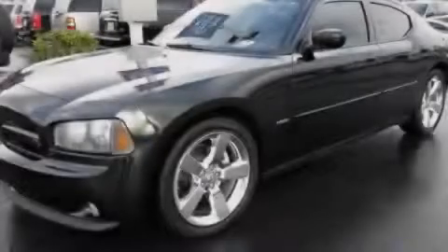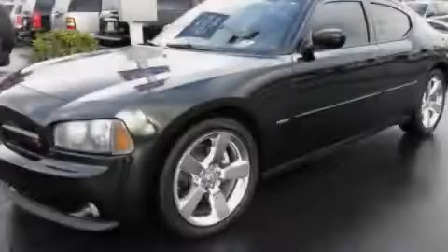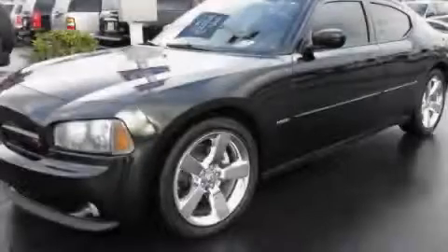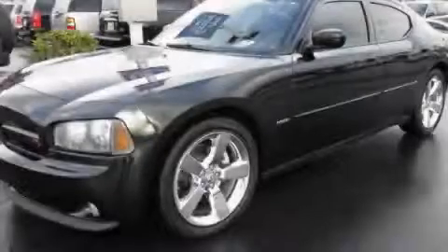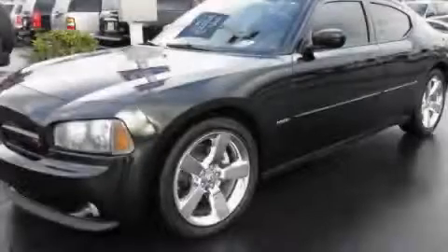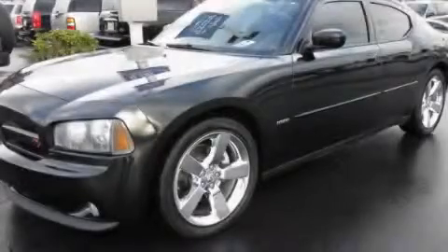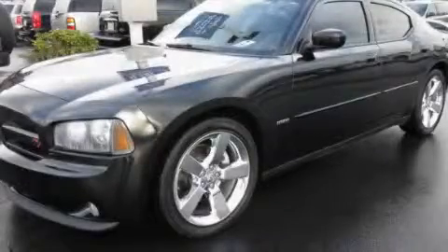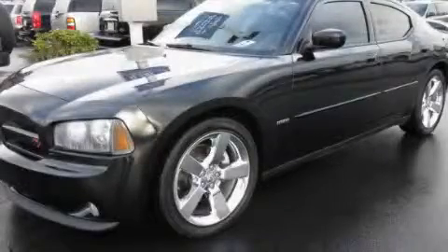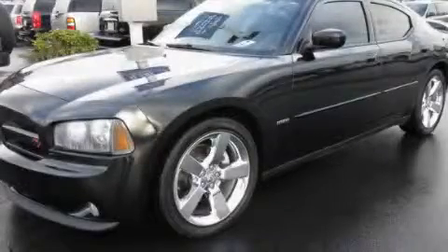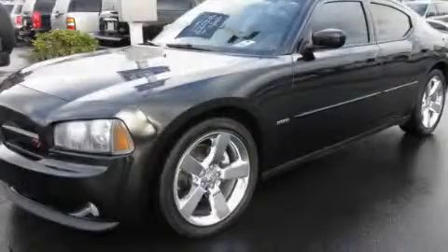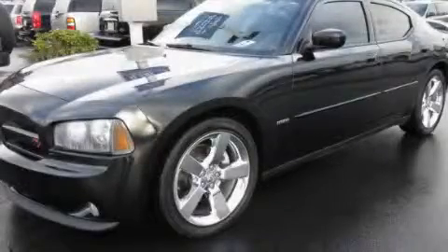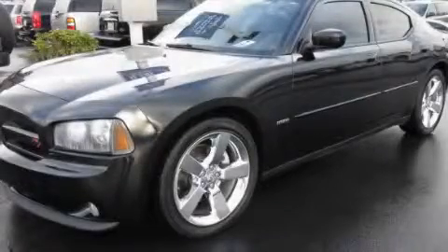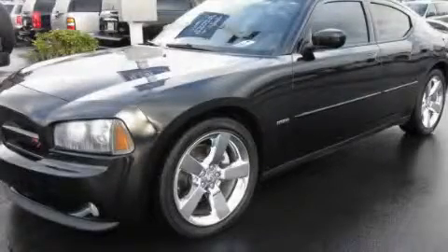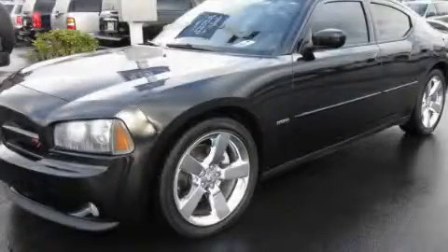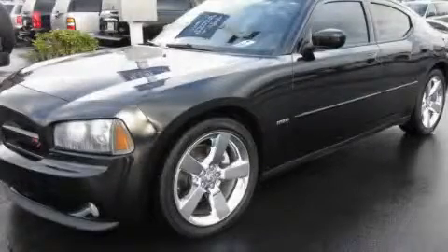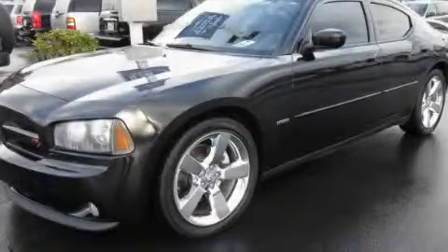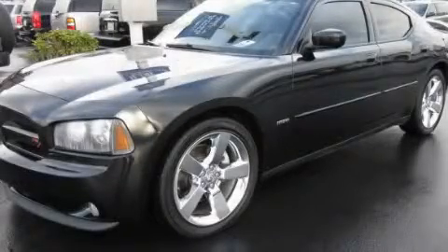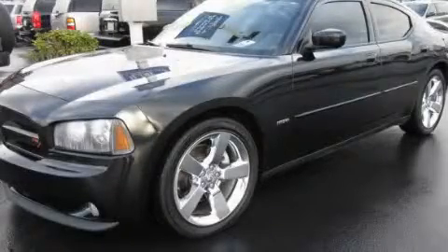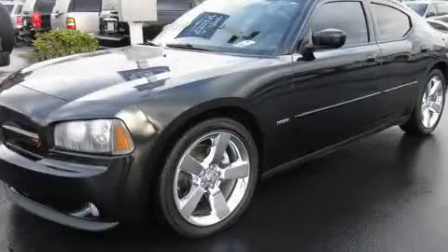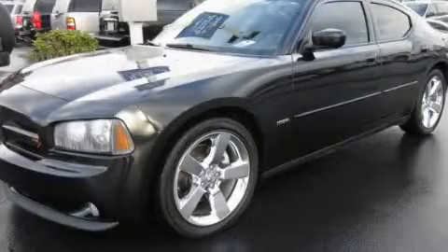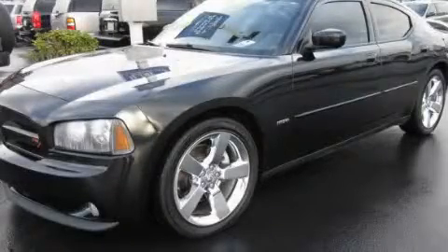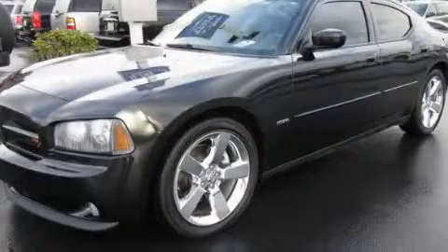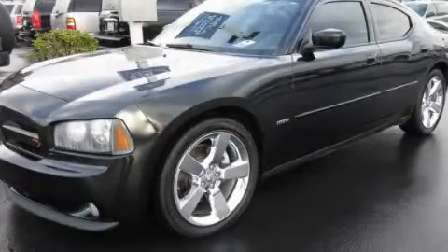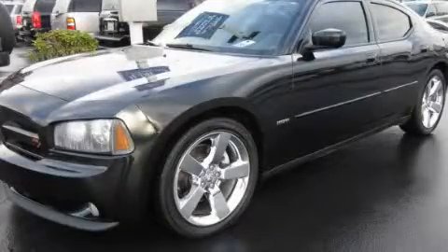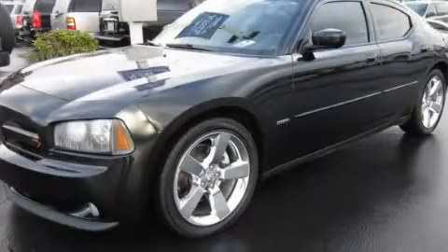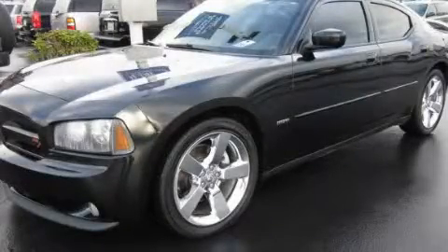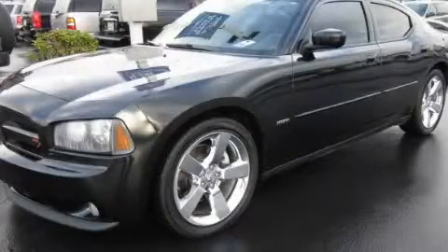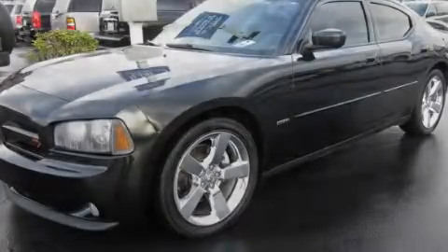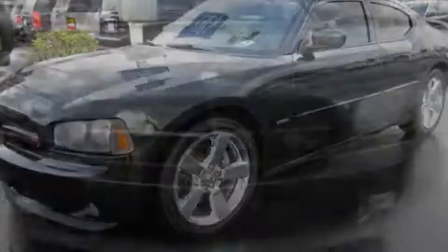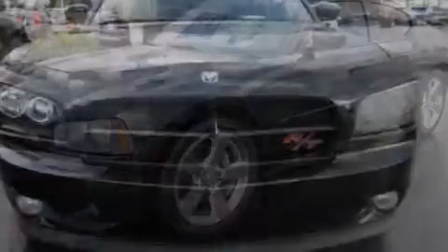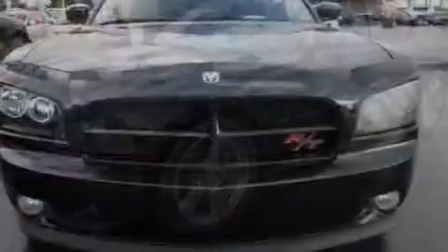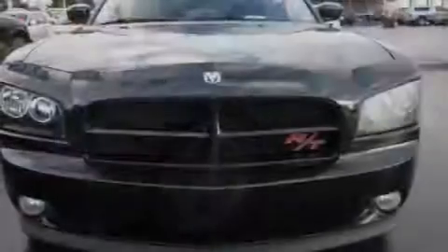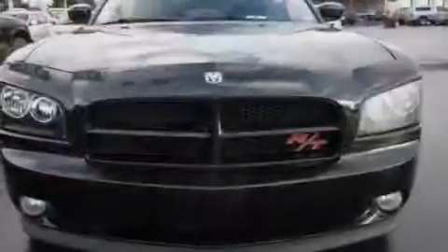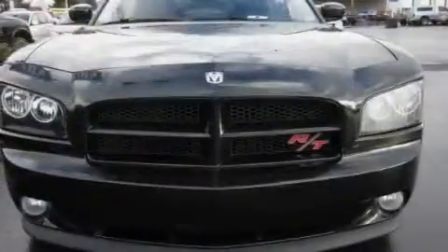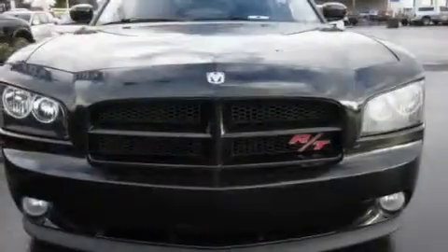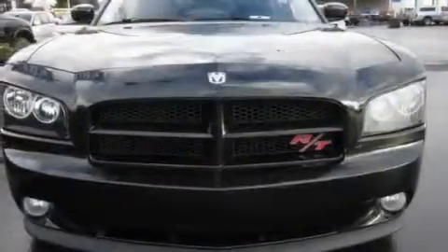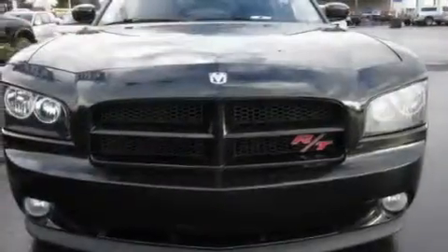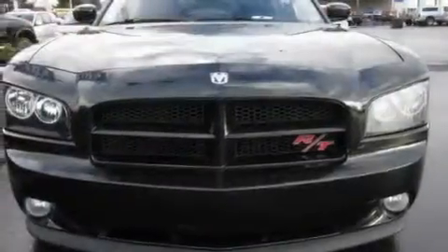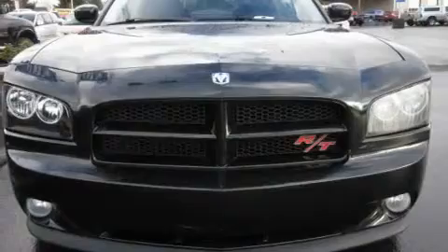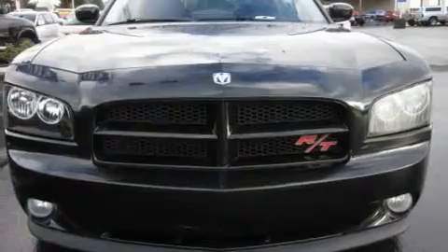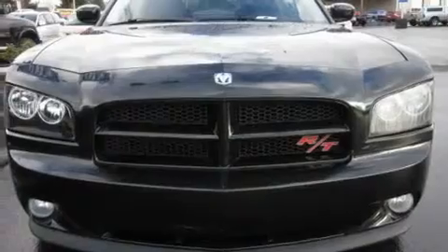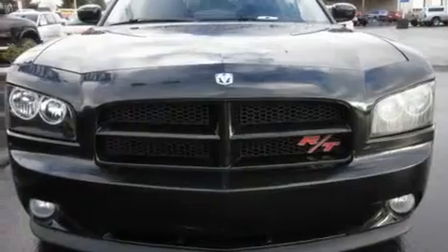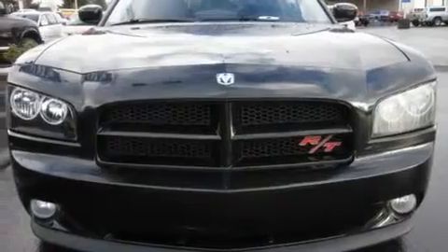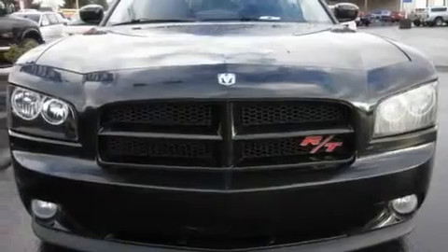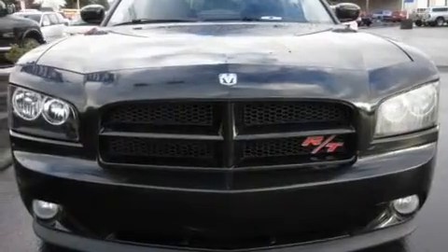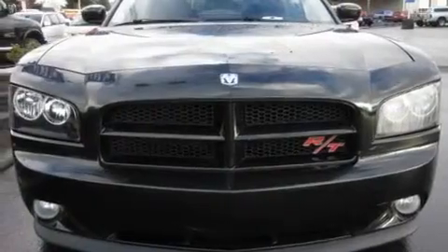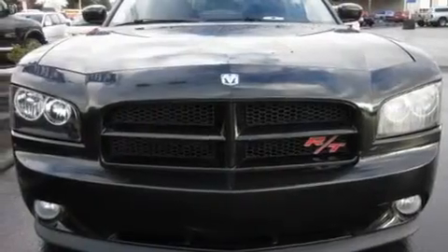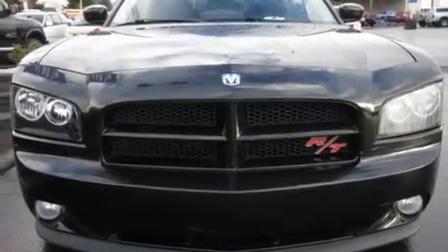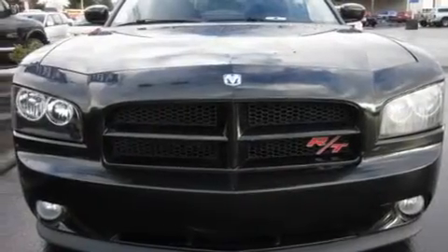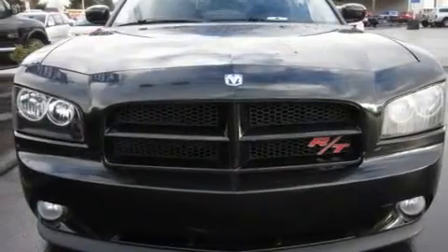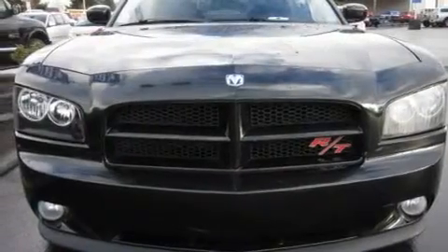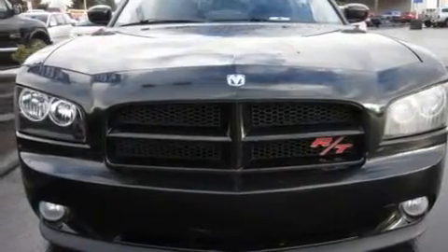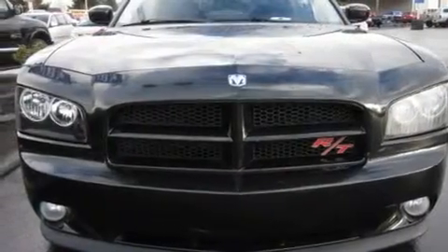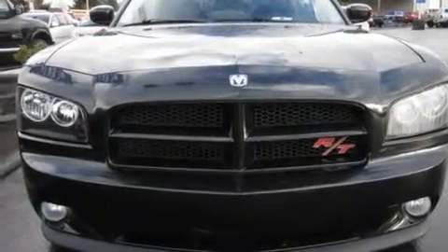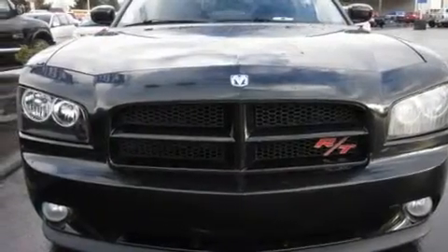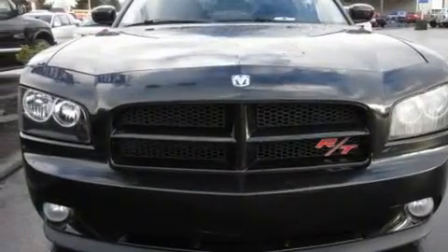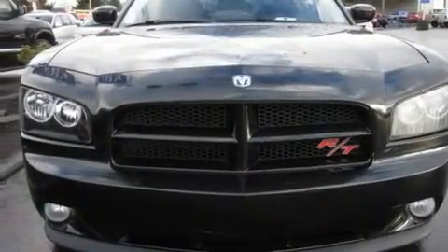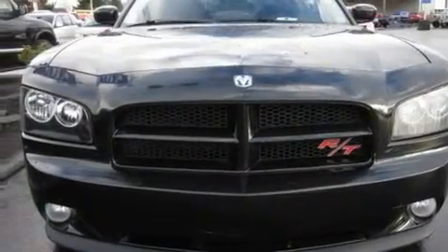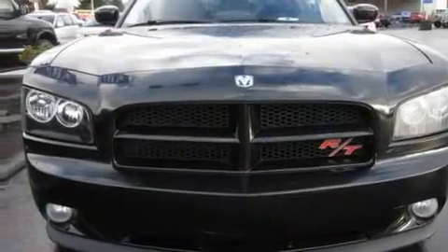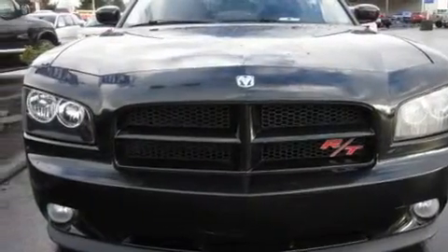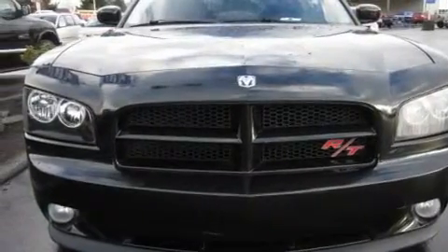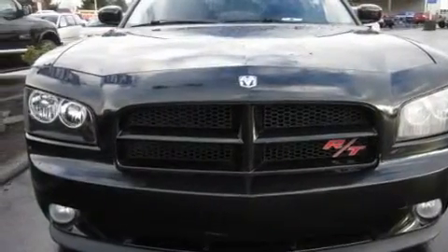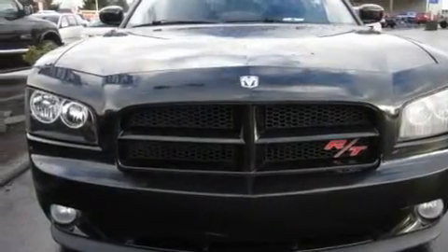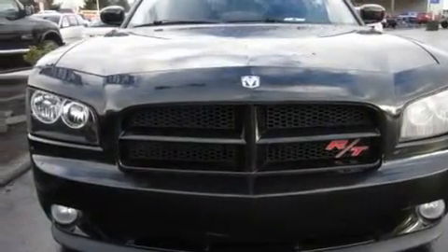This is a 2008 Dodge Charger. It has a 5.7-liter, eight-cylinder engine and an automatic transmission.